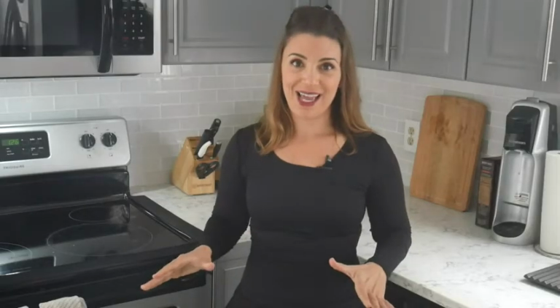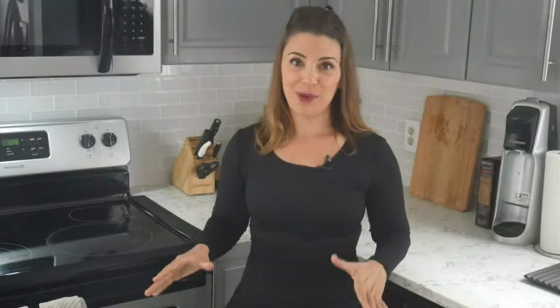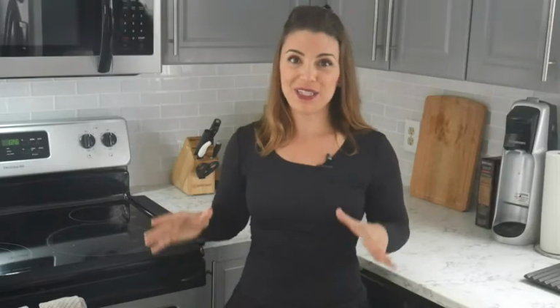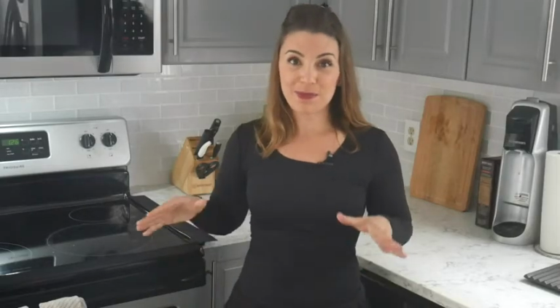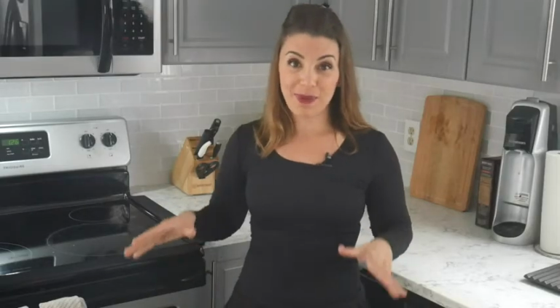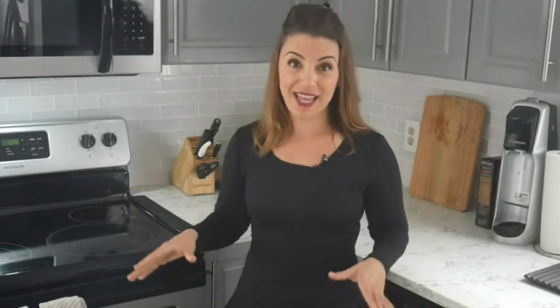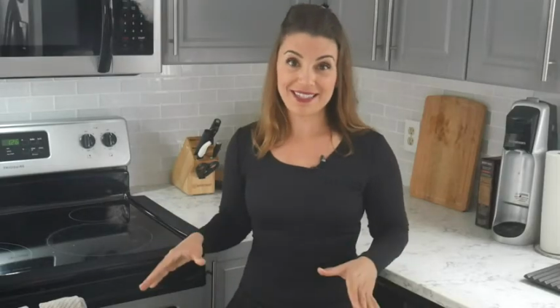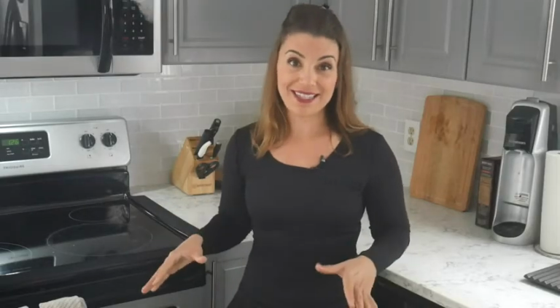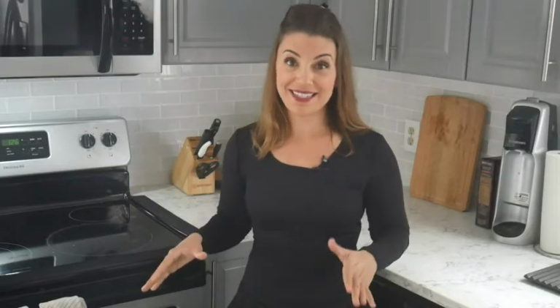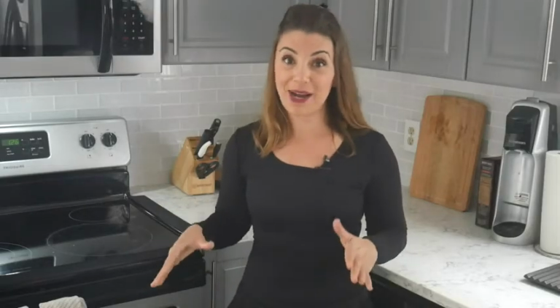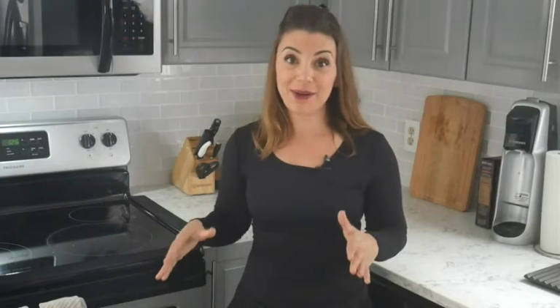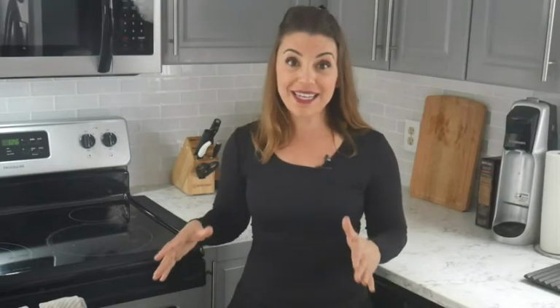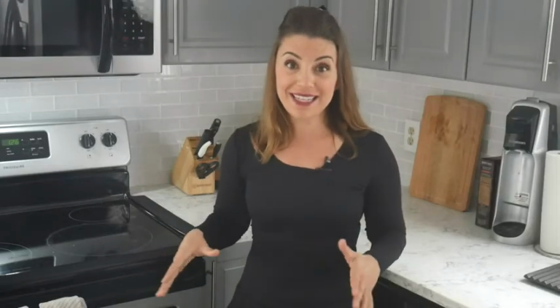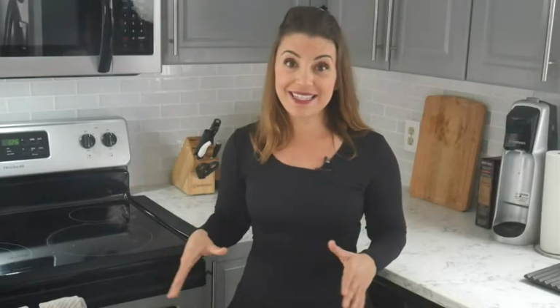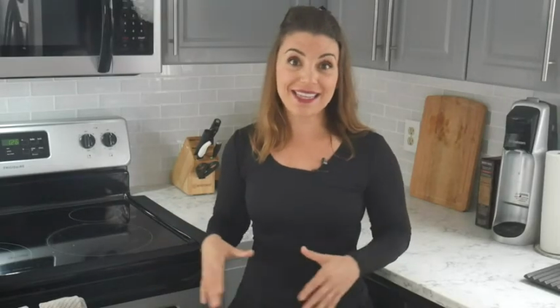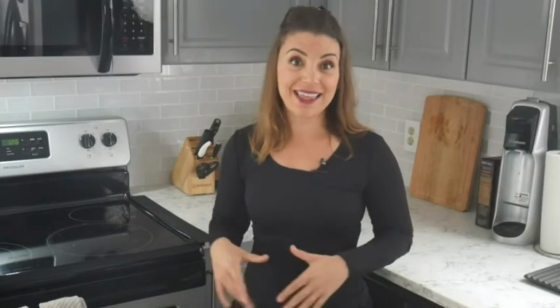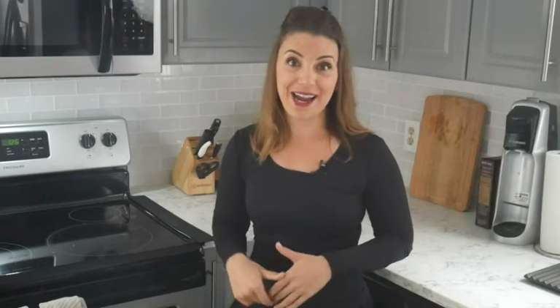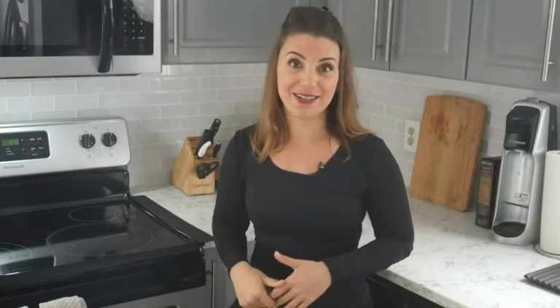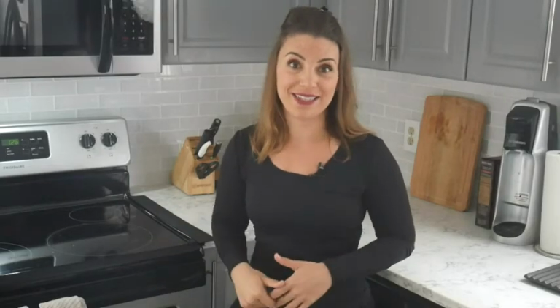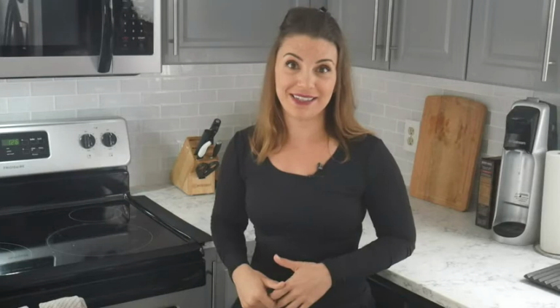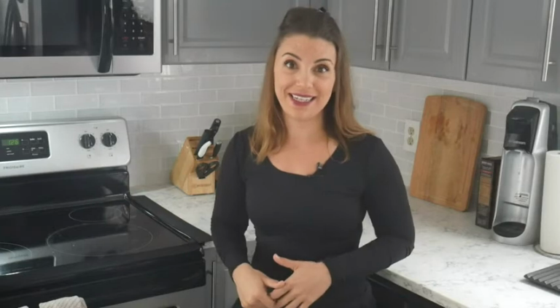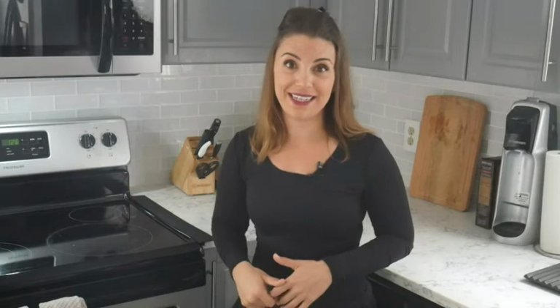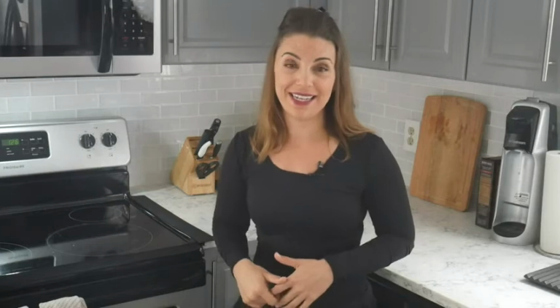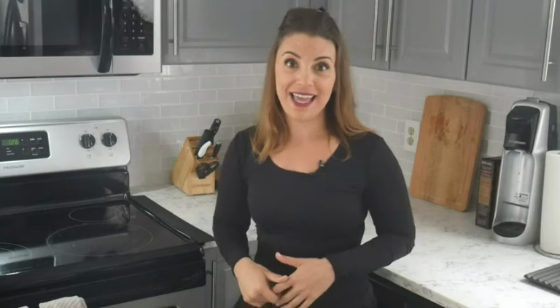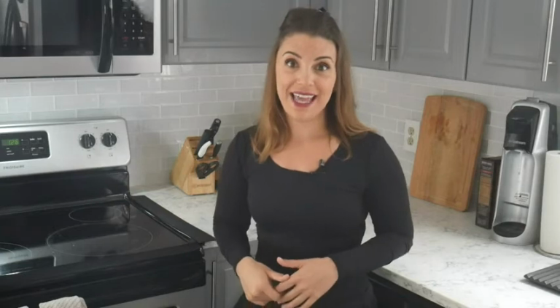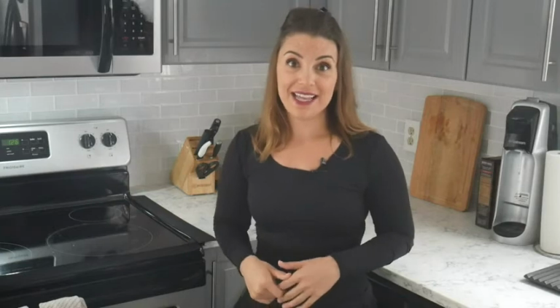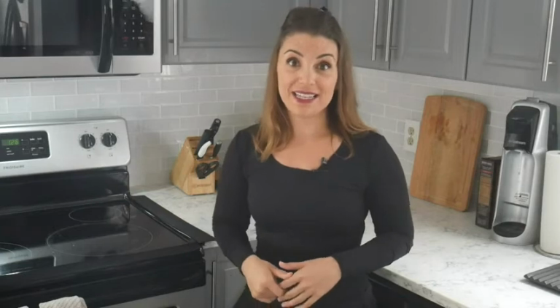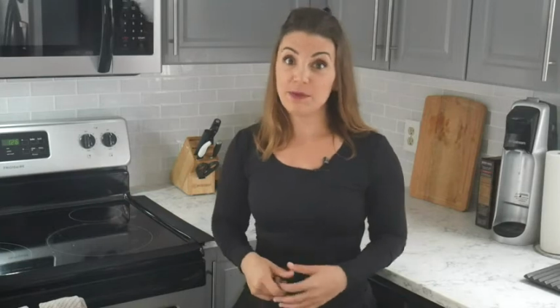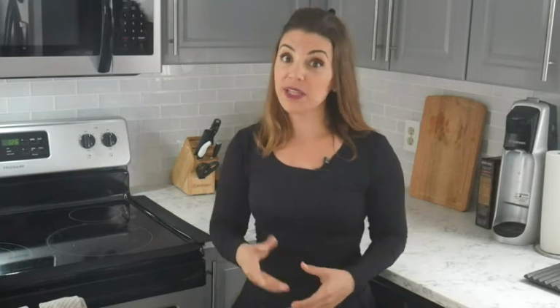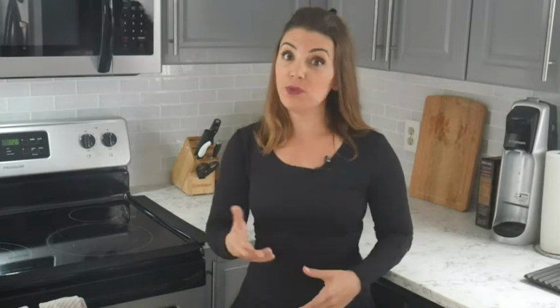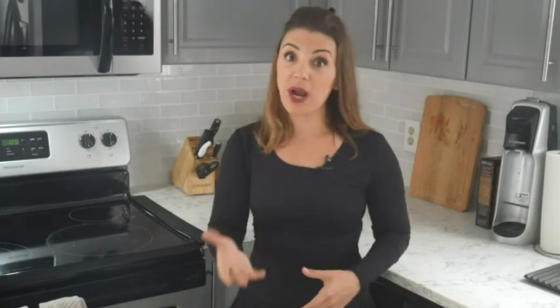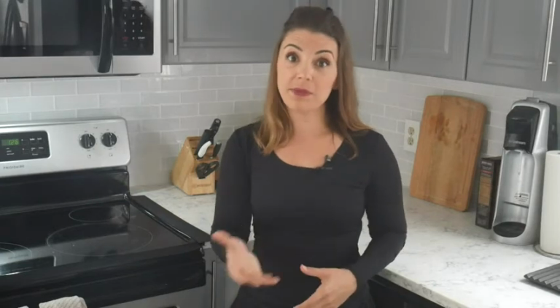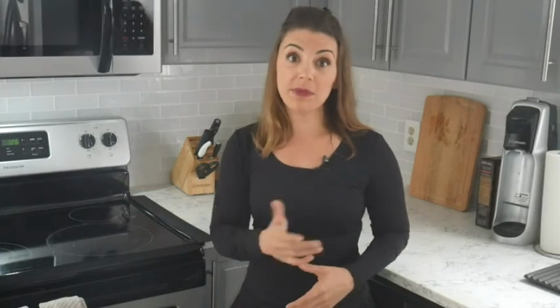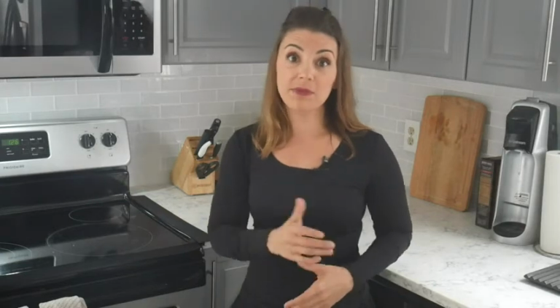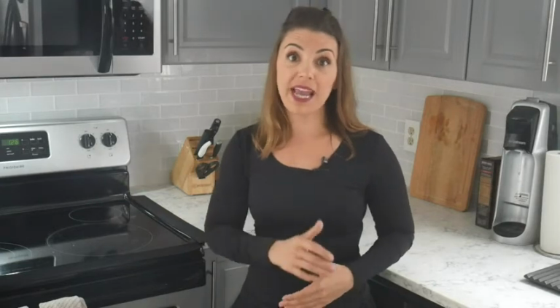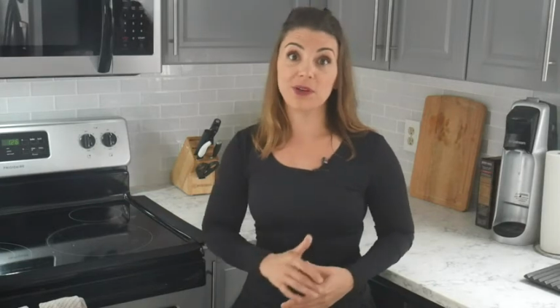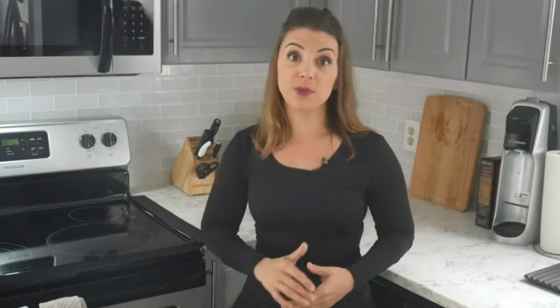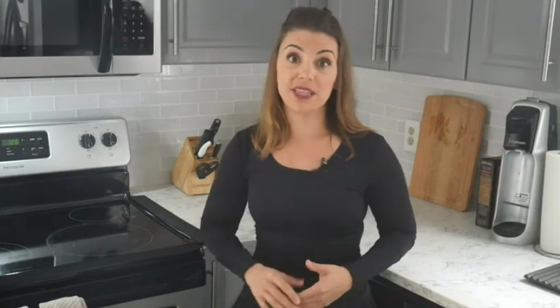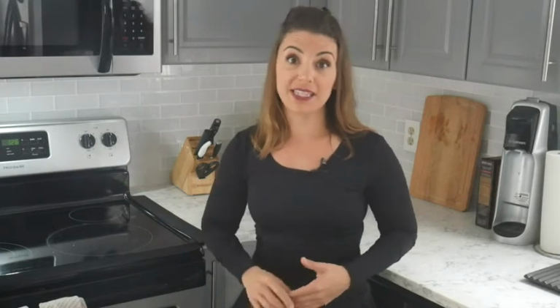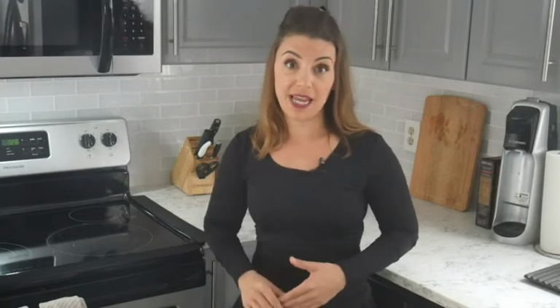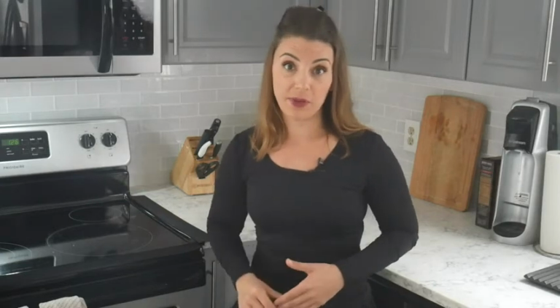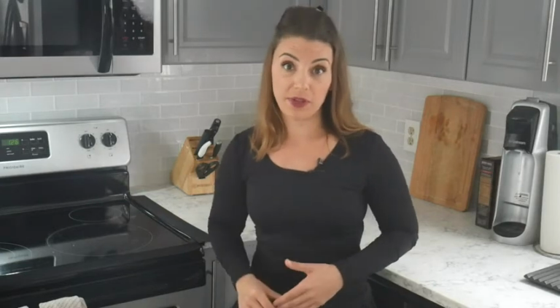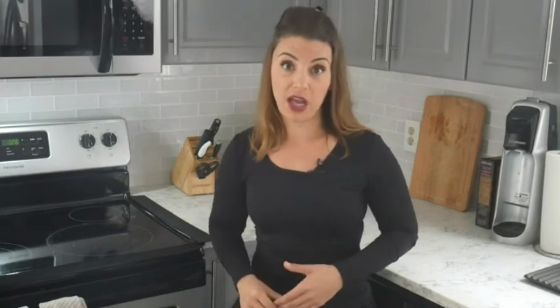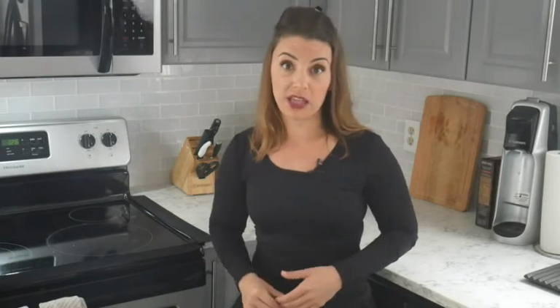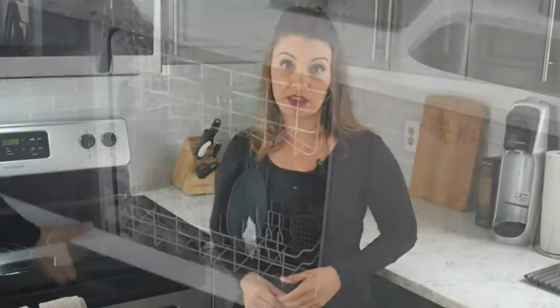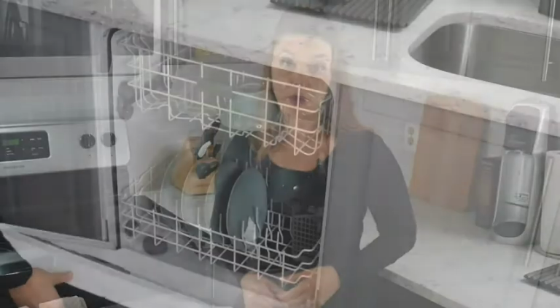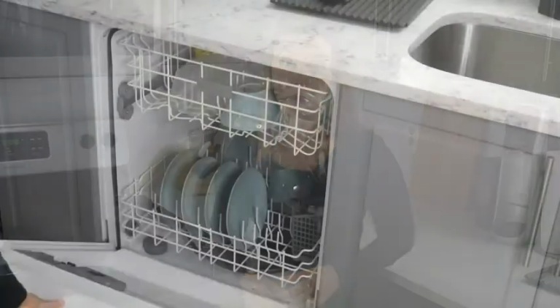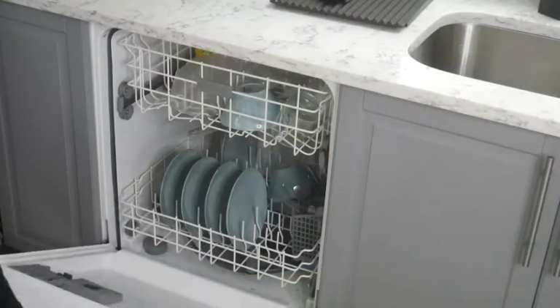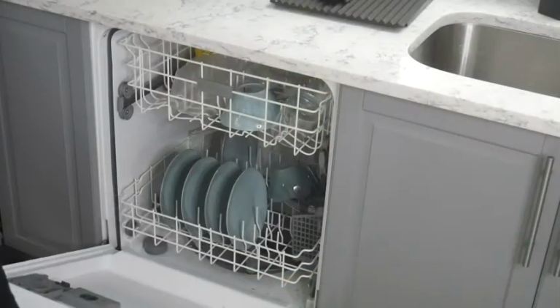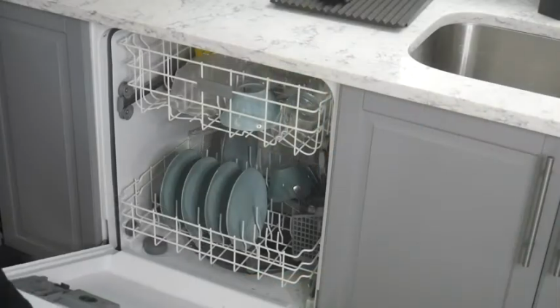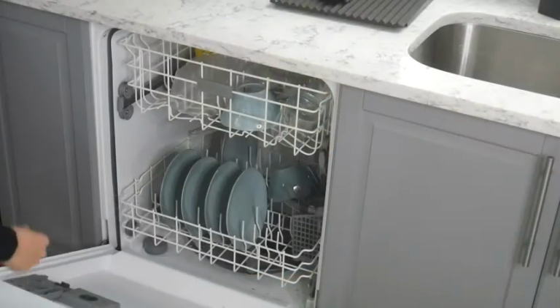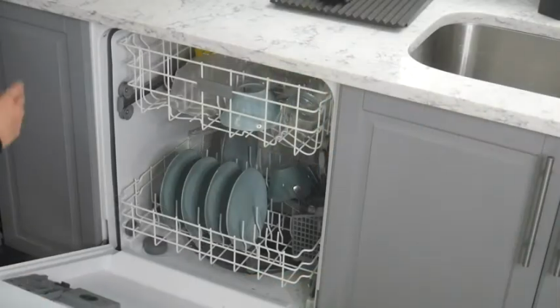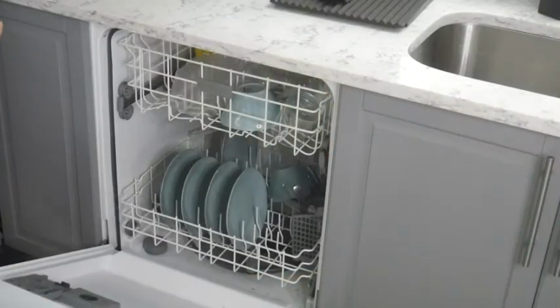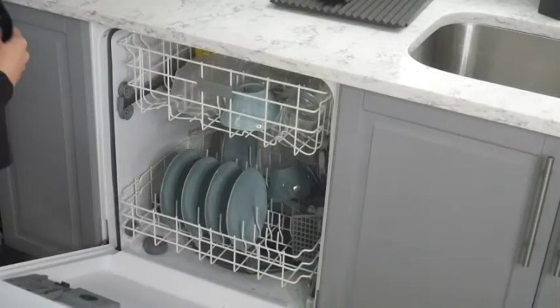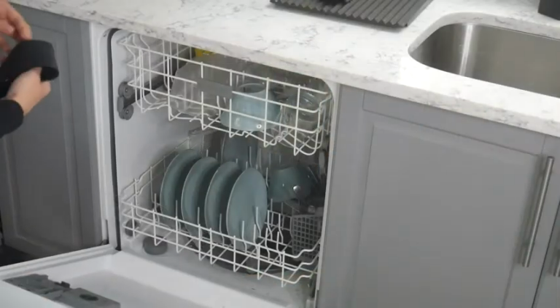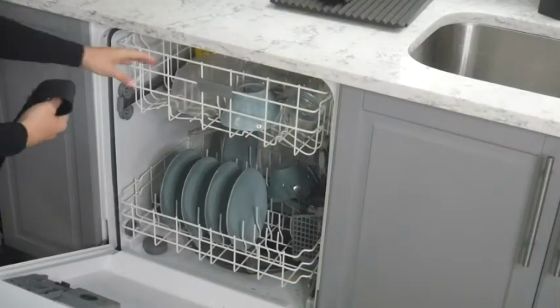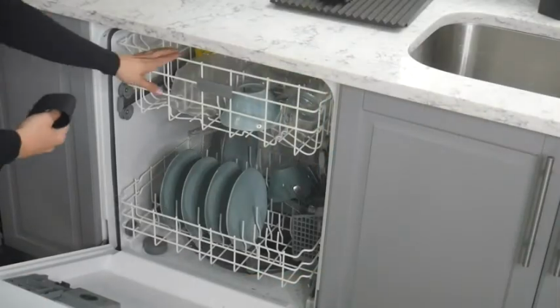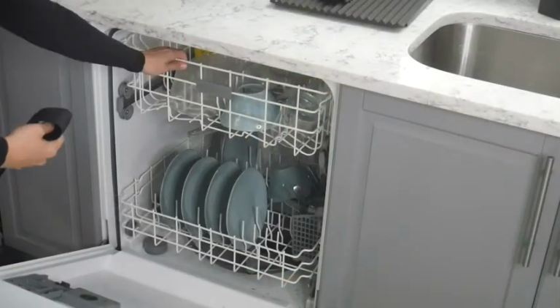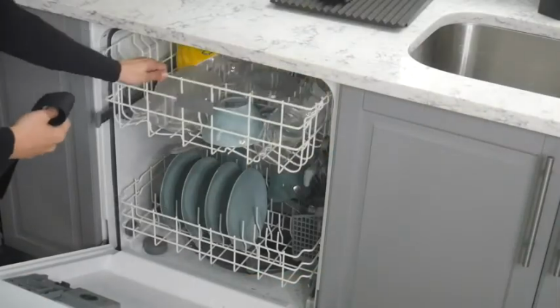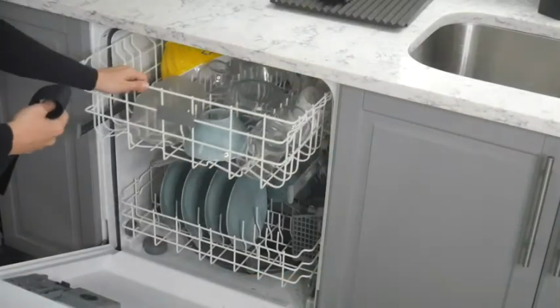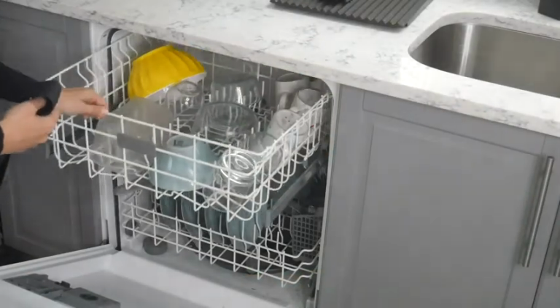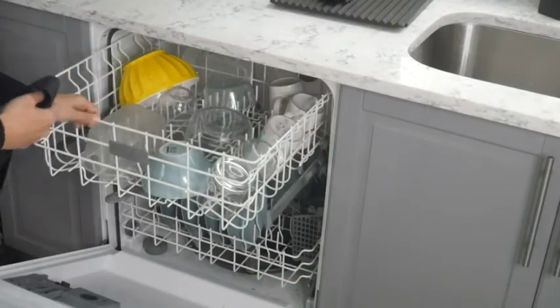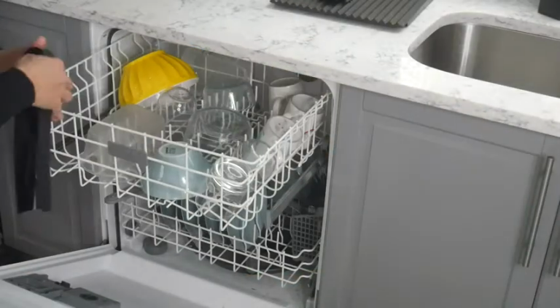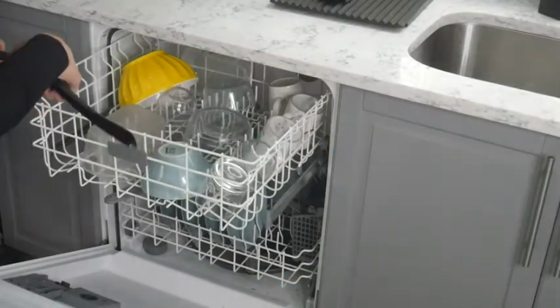What's best is how easy they are to clean. Simply wipe them down with a damp cloth or remove and just throw them in the dishwasher.